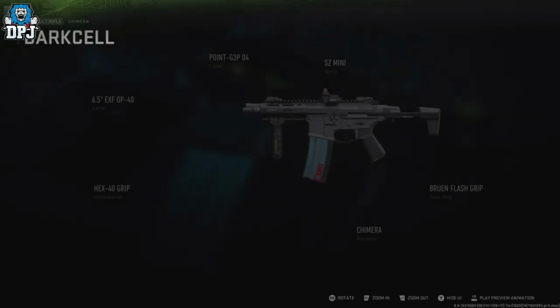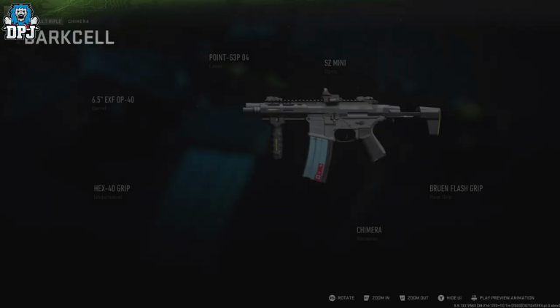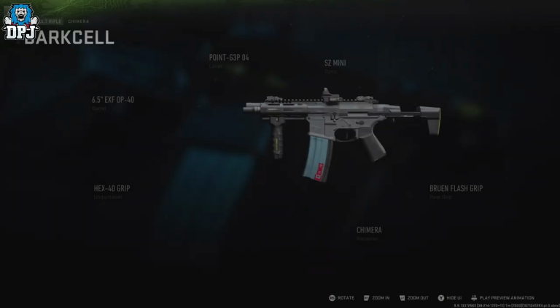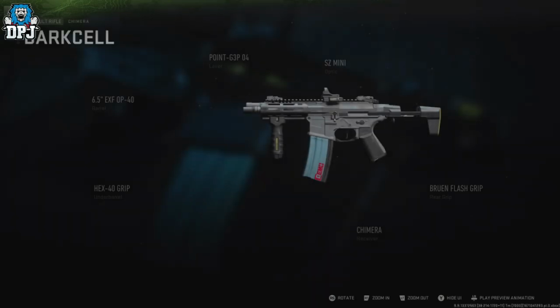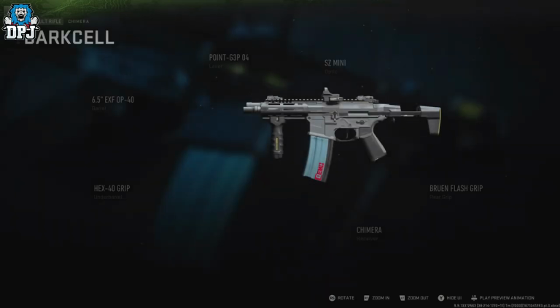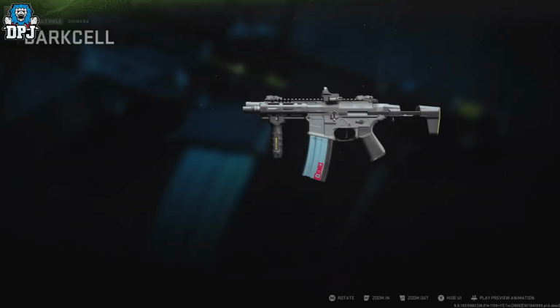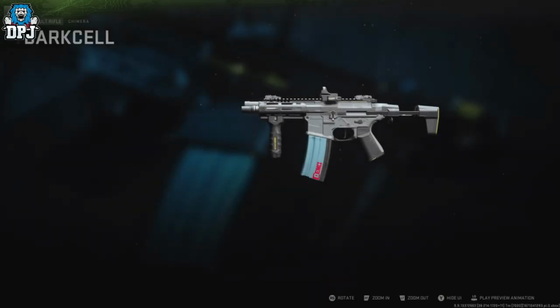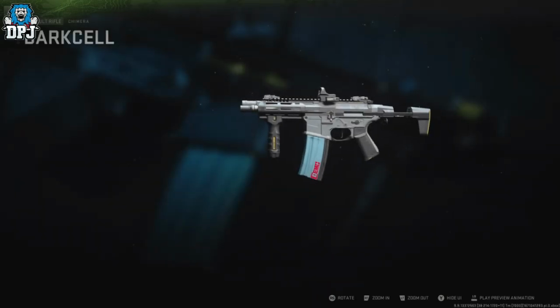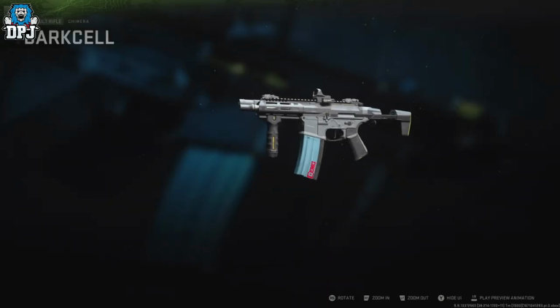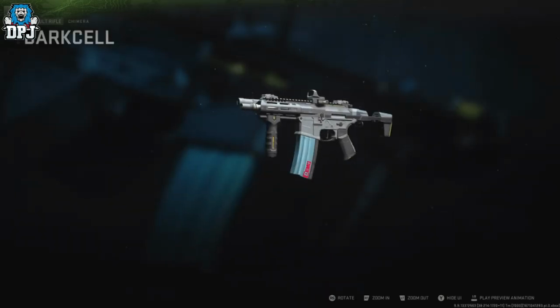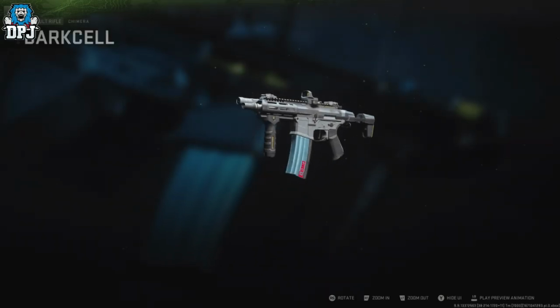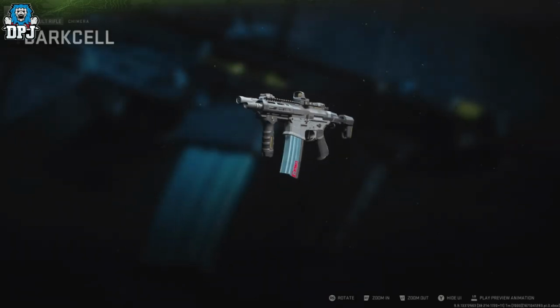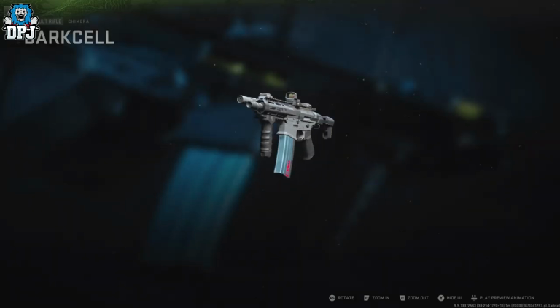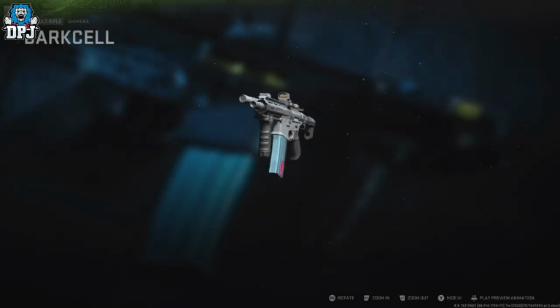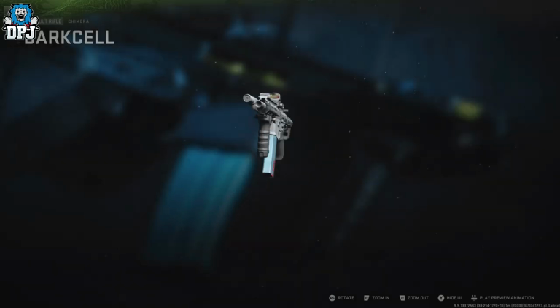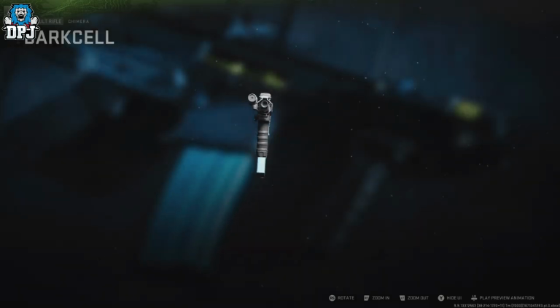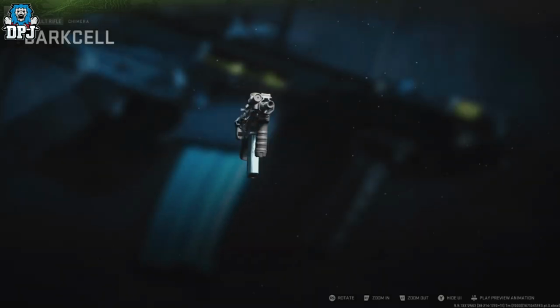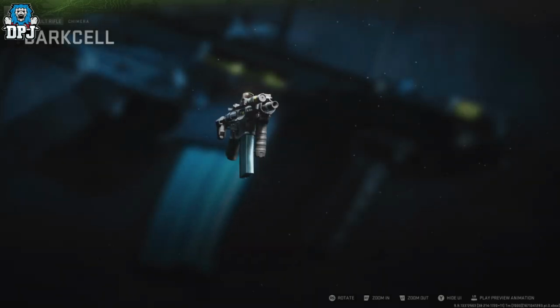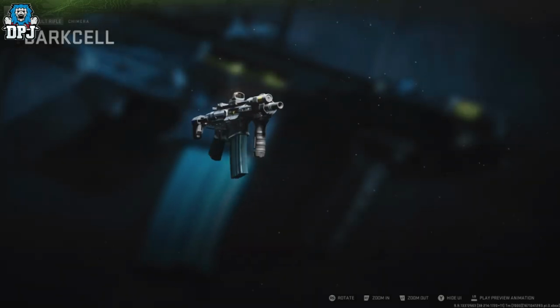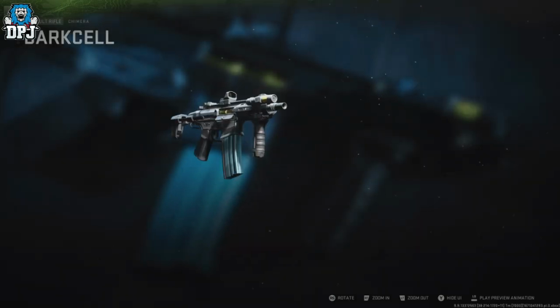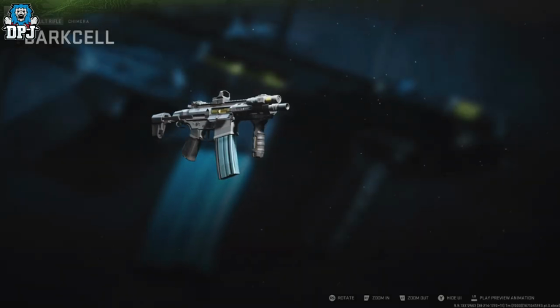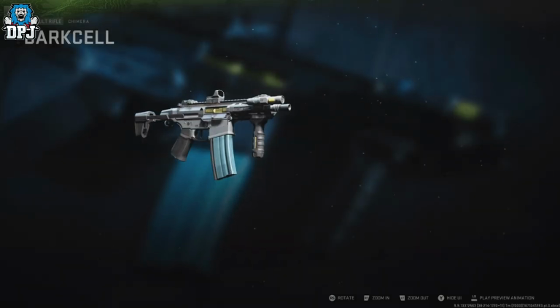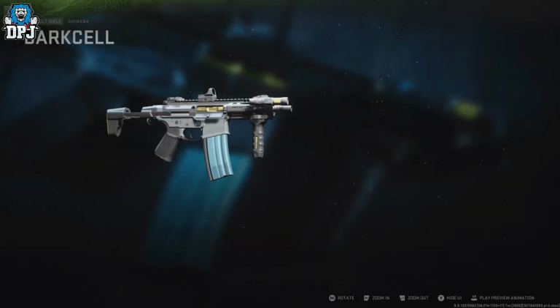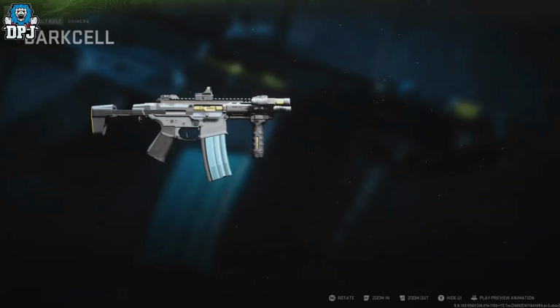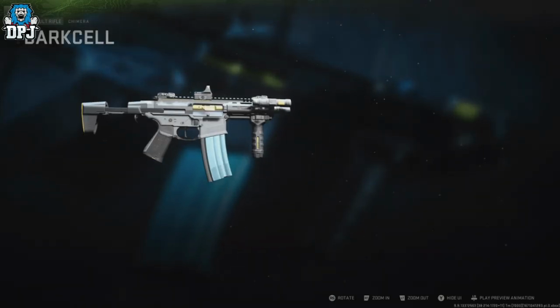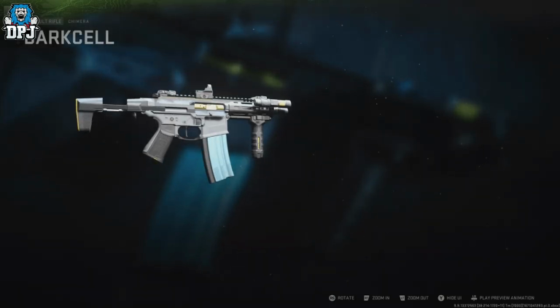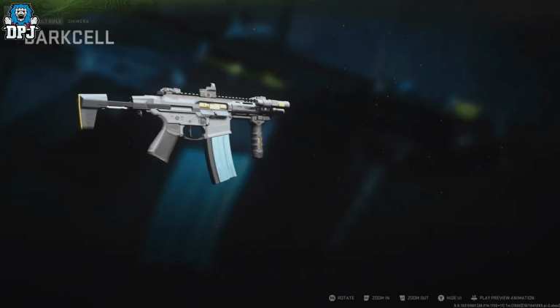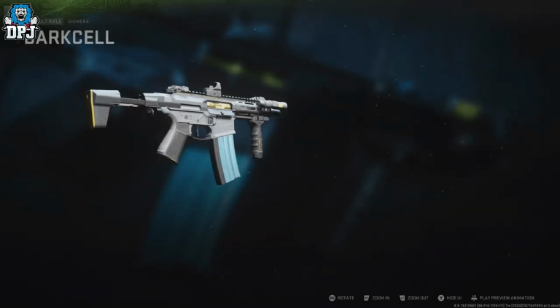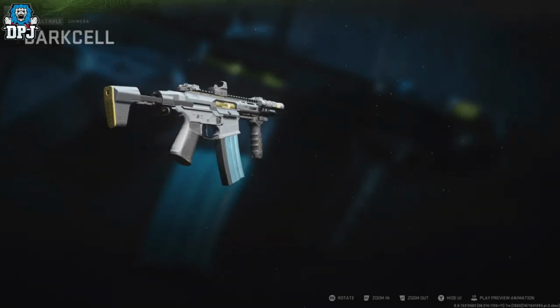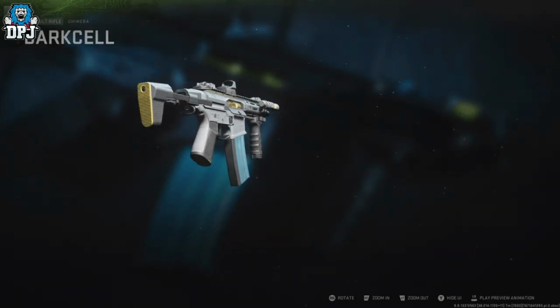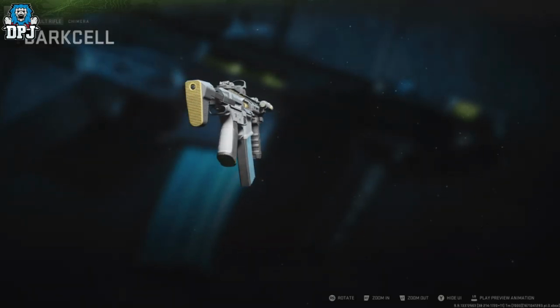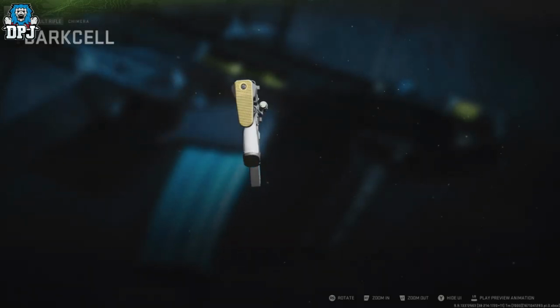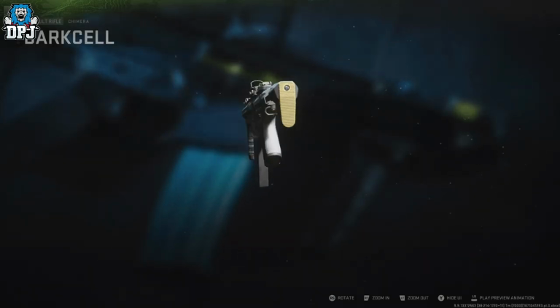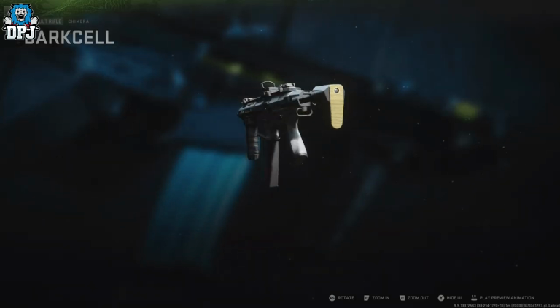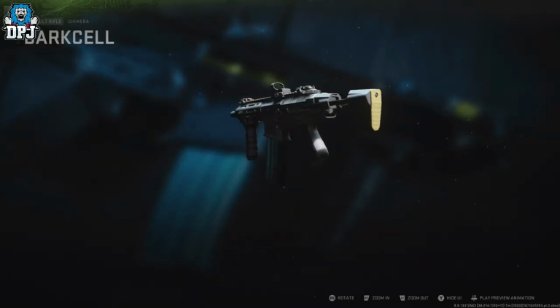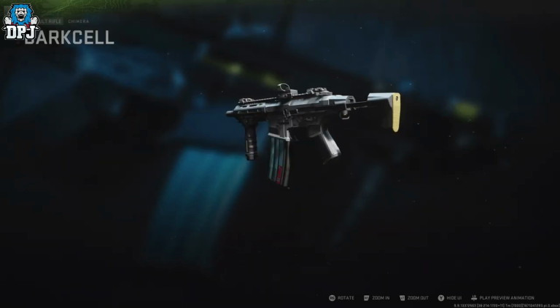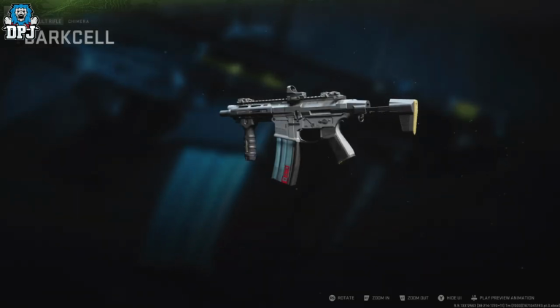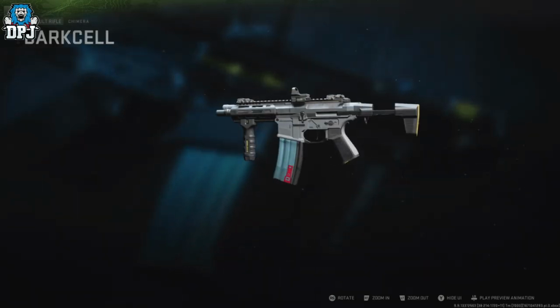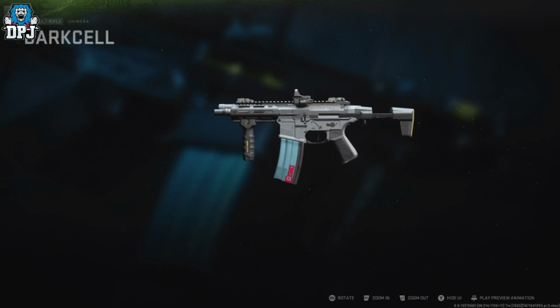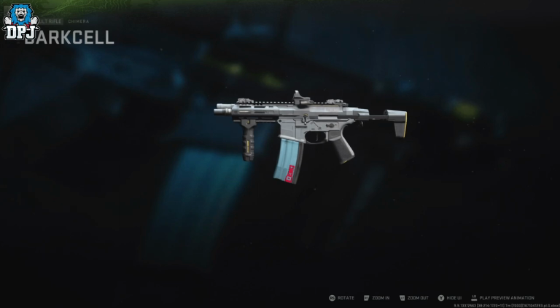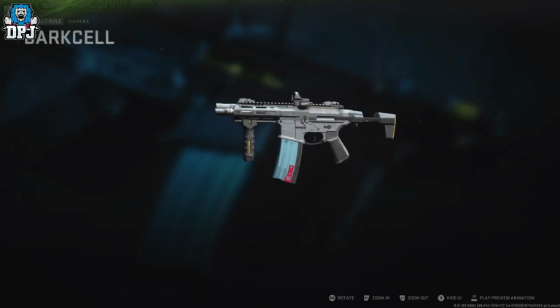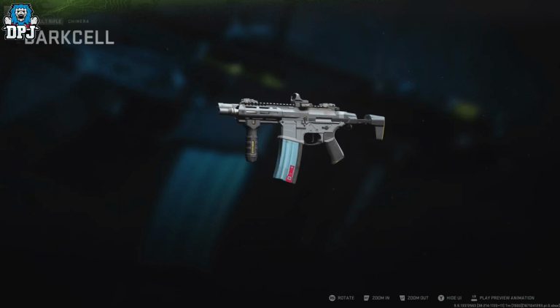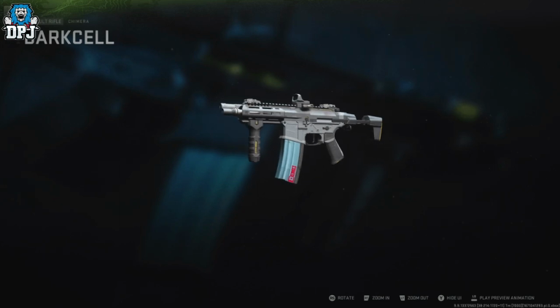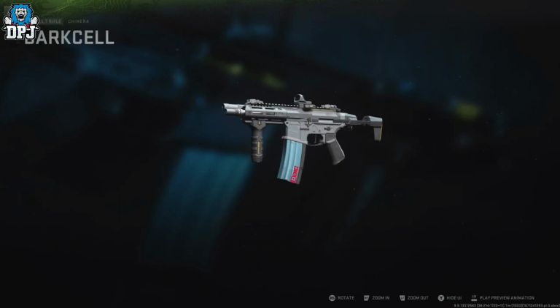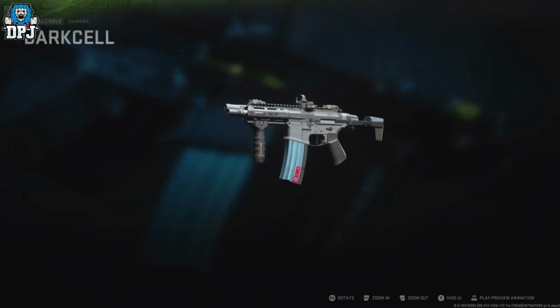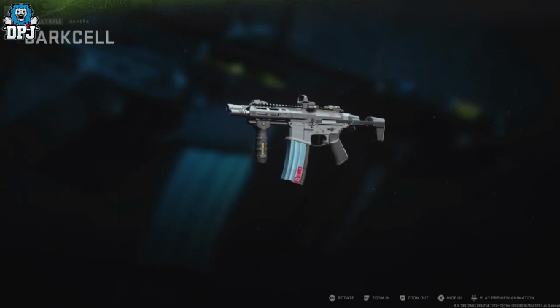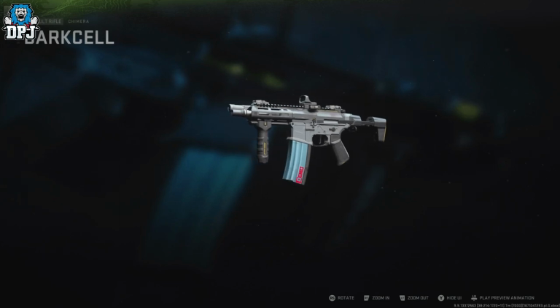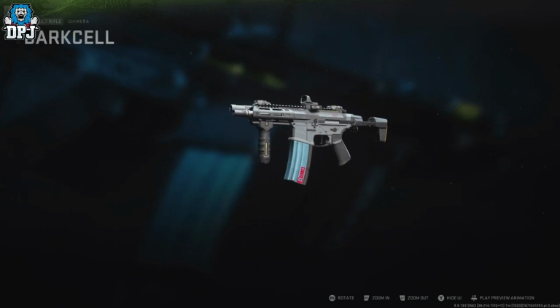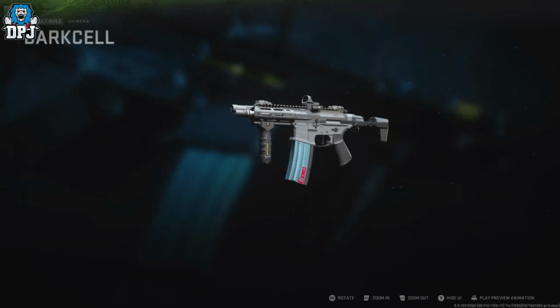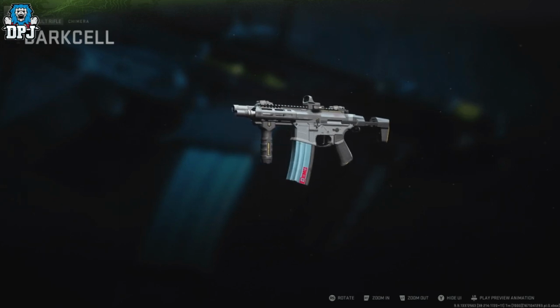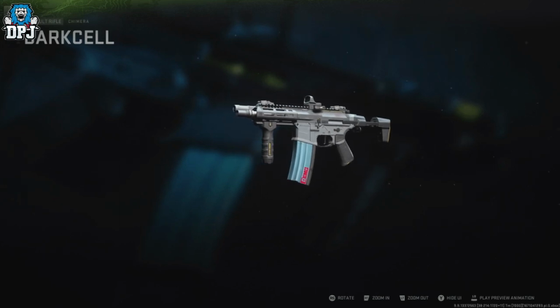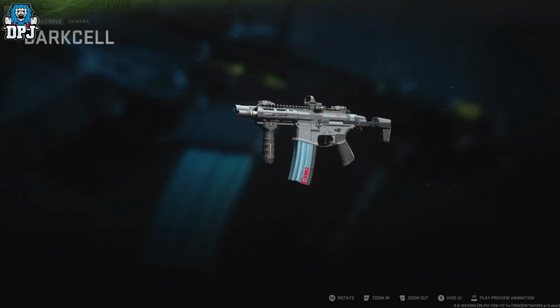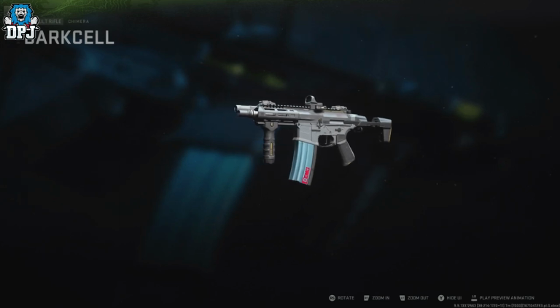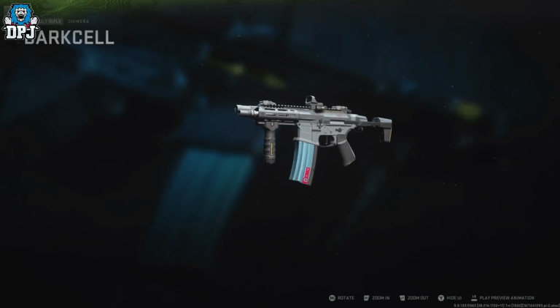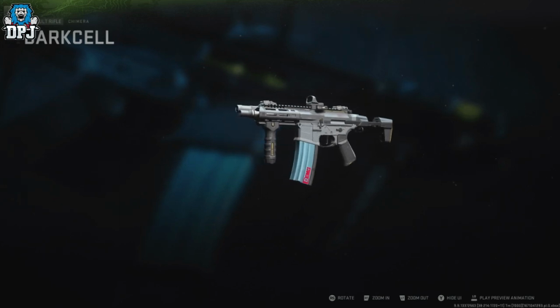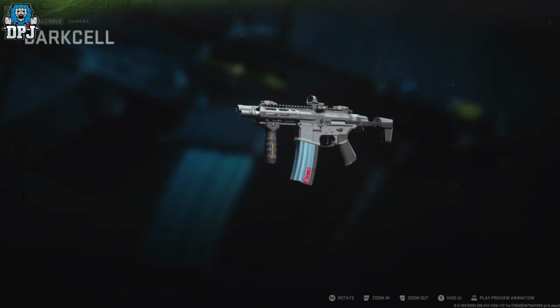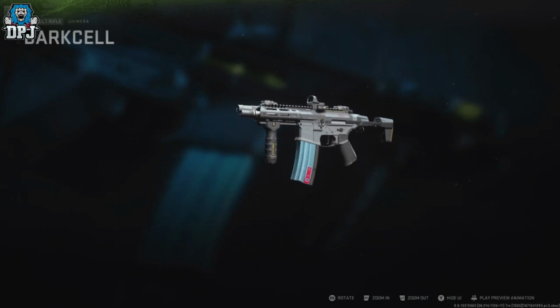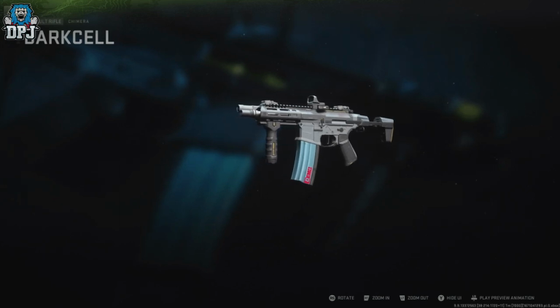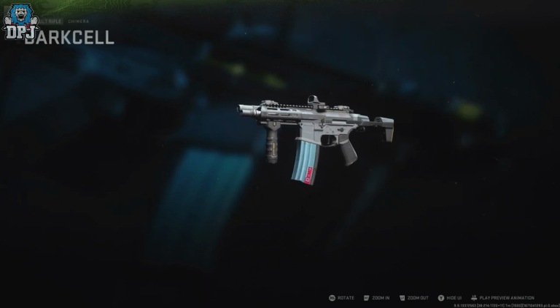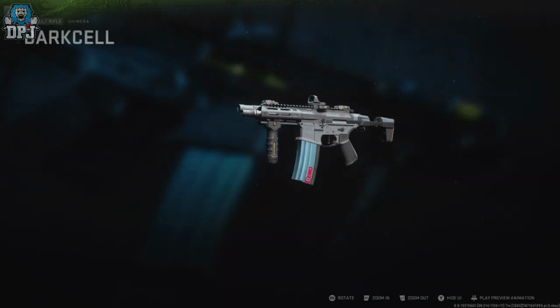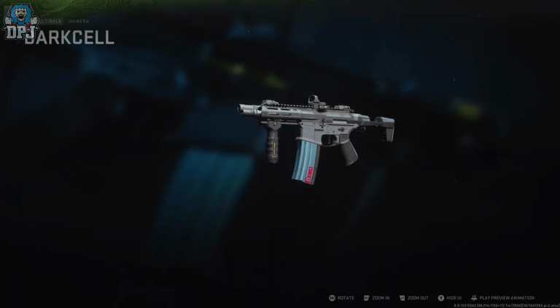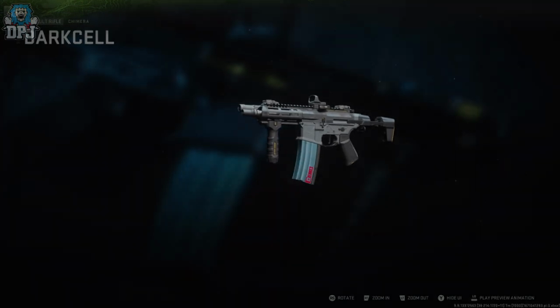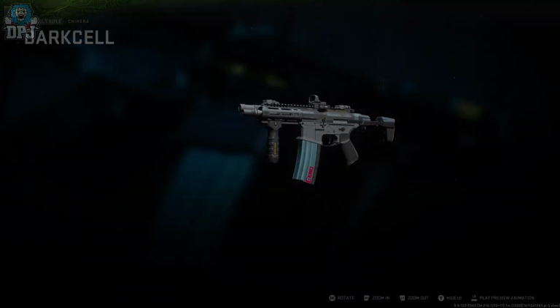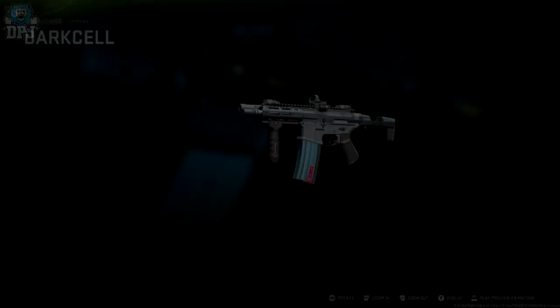That is how you get the Chimera, the new assault rifle in Modern Warfare 2 — relatively quick. If you enjoyed the video, leaving a like really helps out. Subscribe if you want to see more, and hopefully I'll see you on the next one.